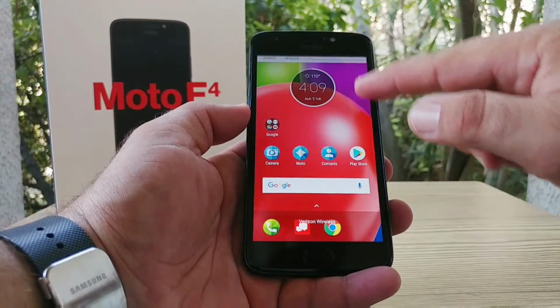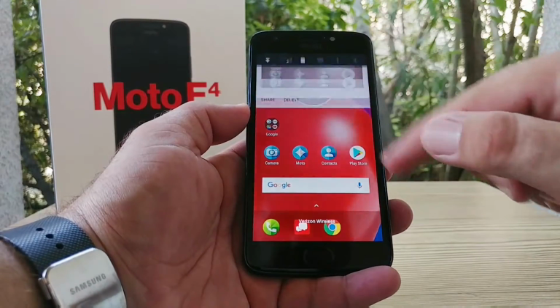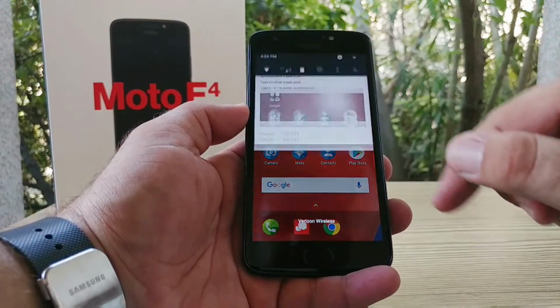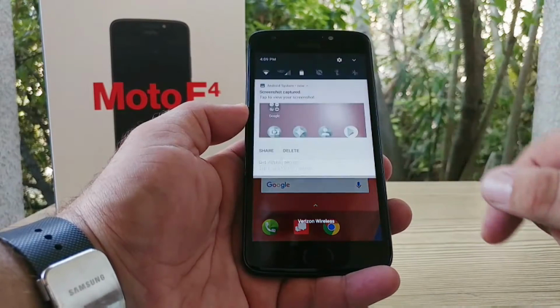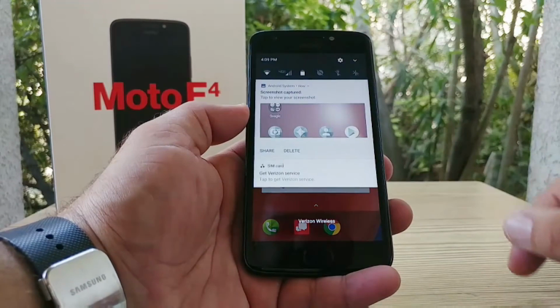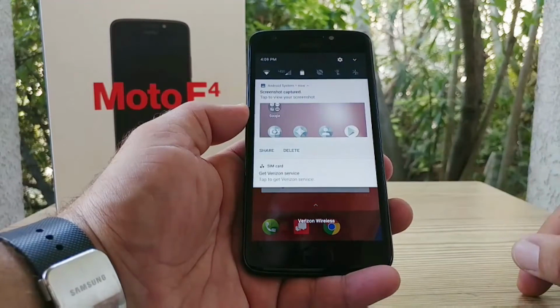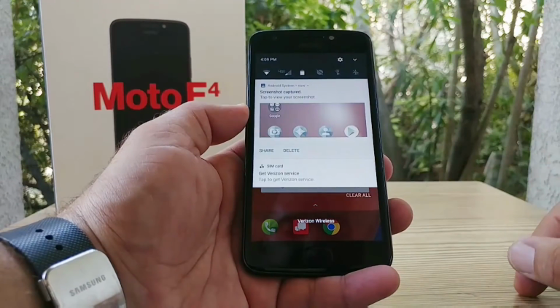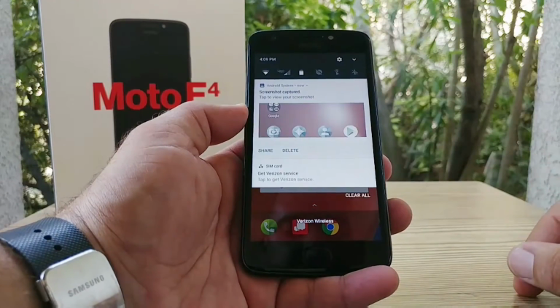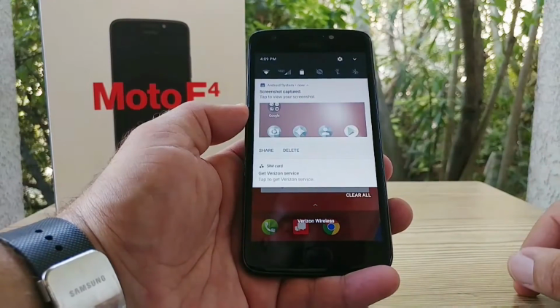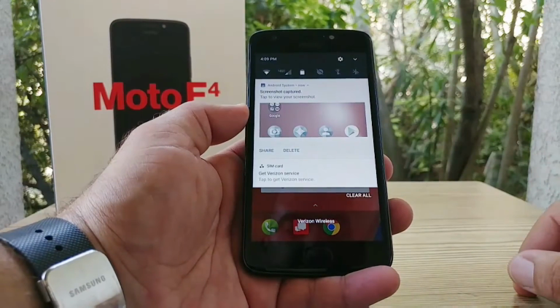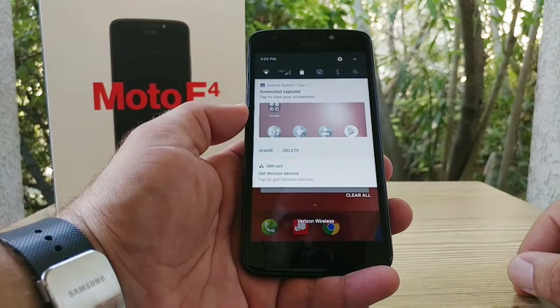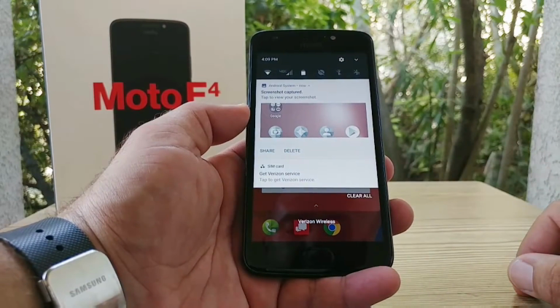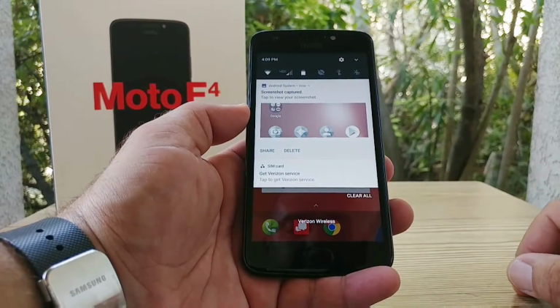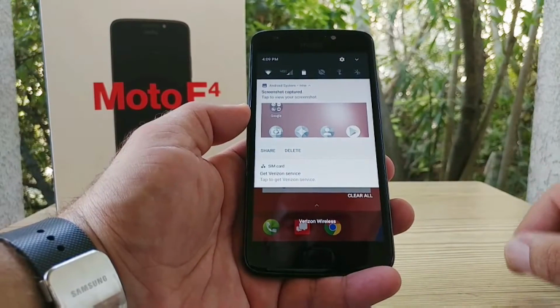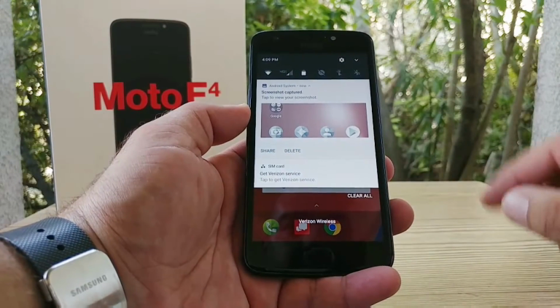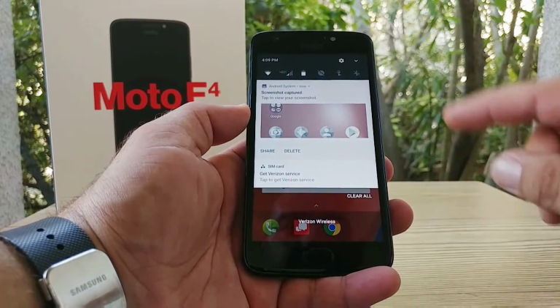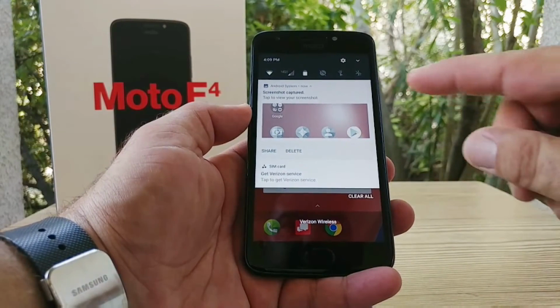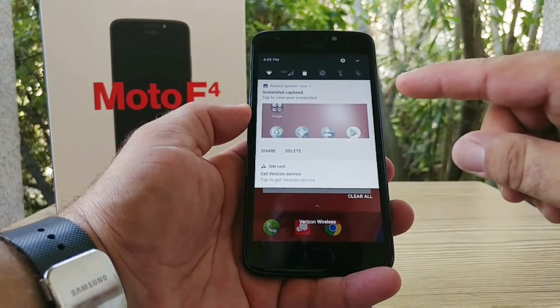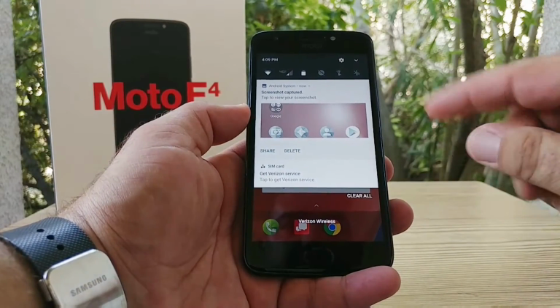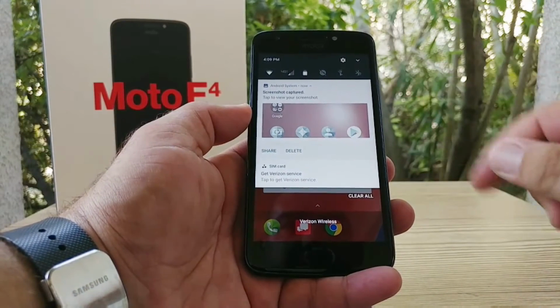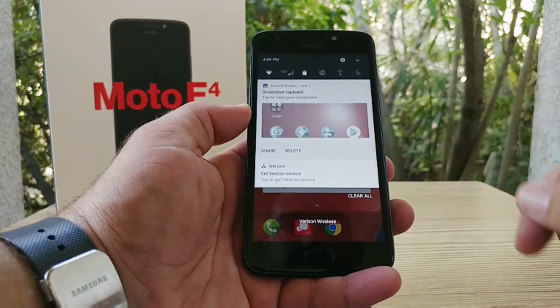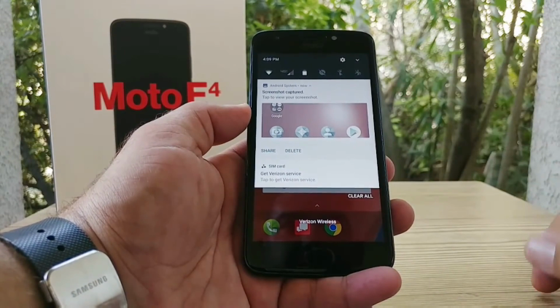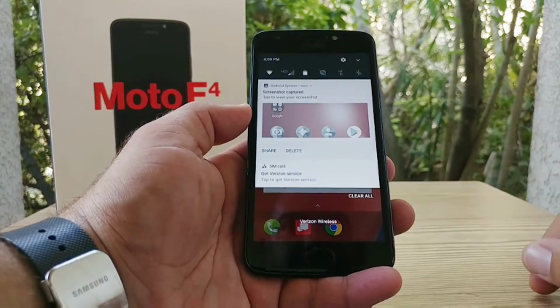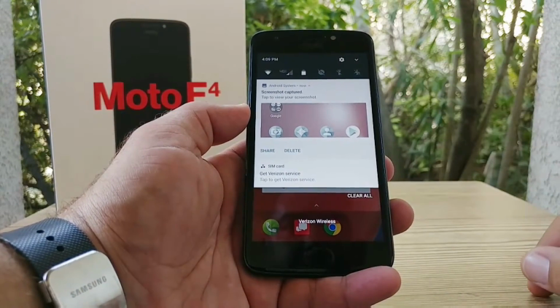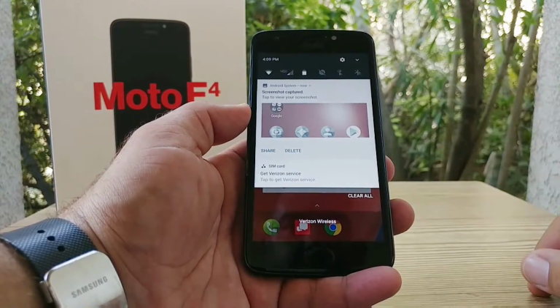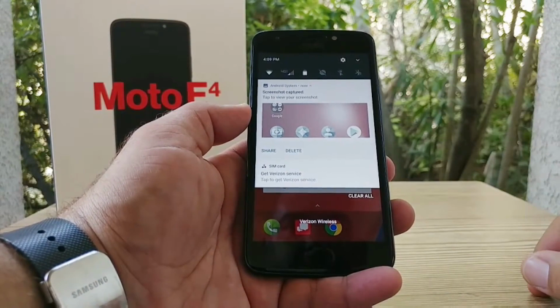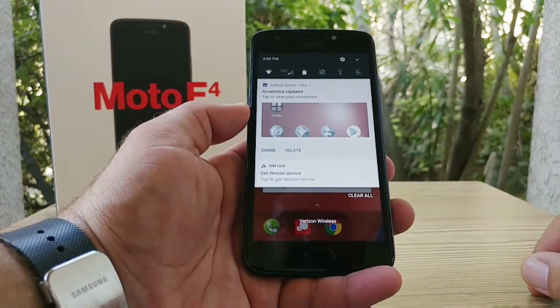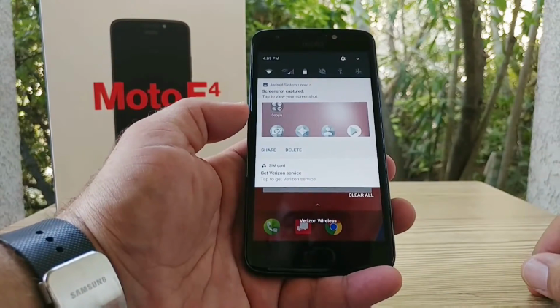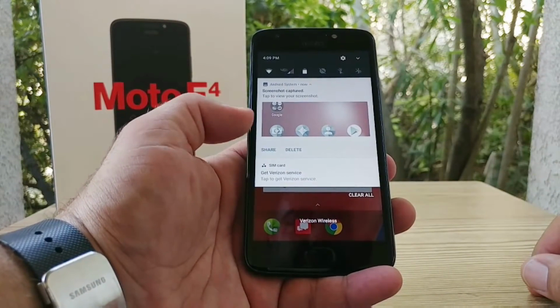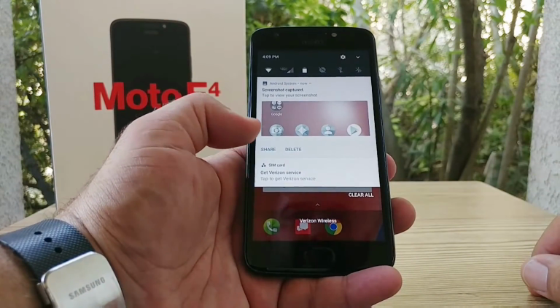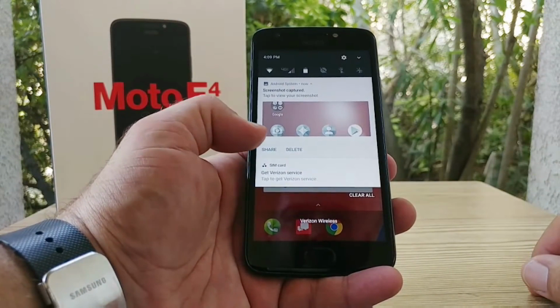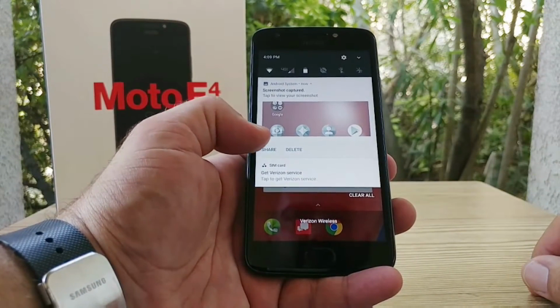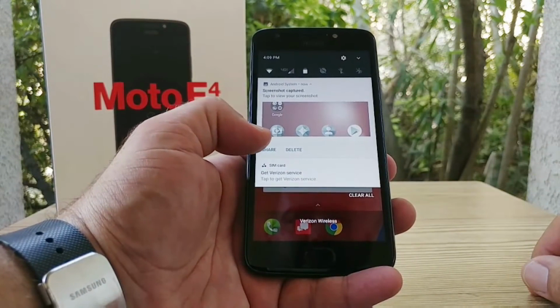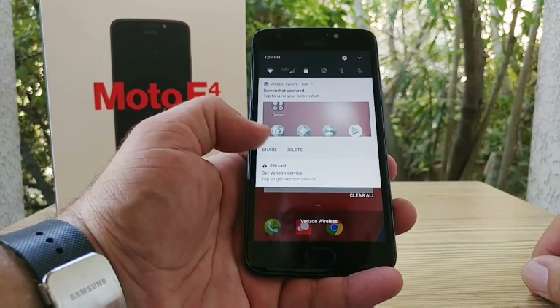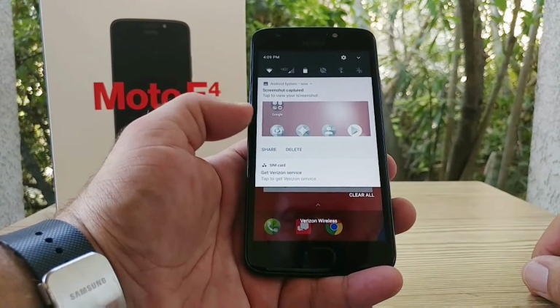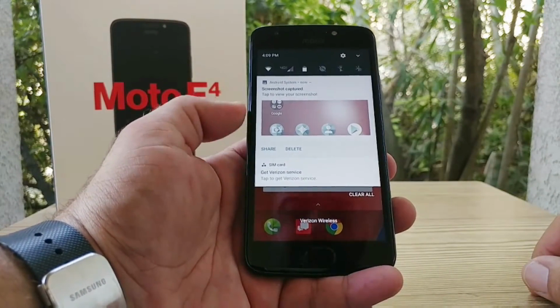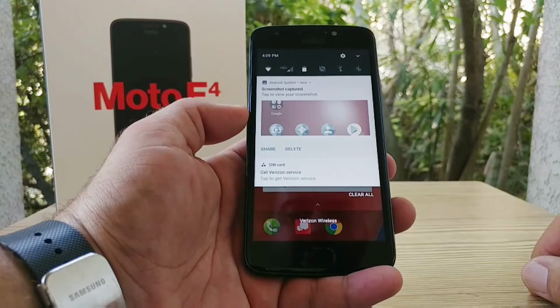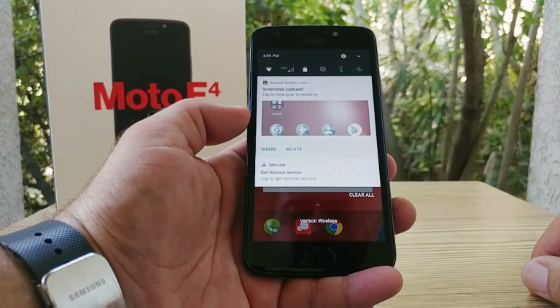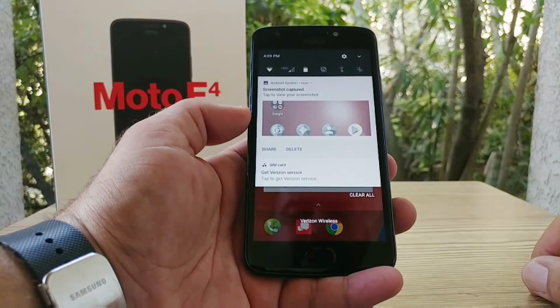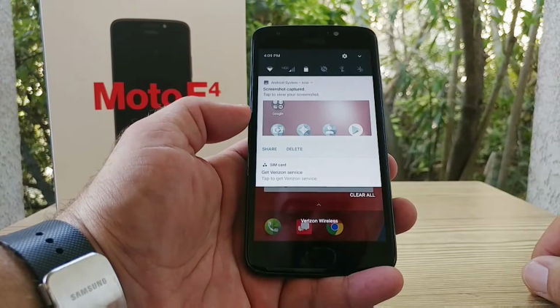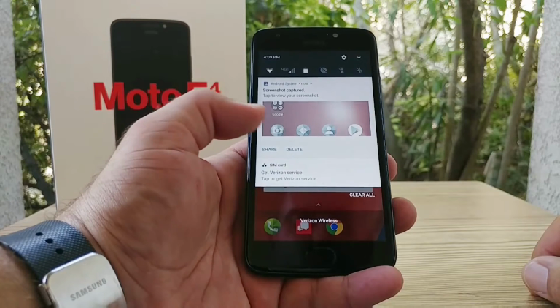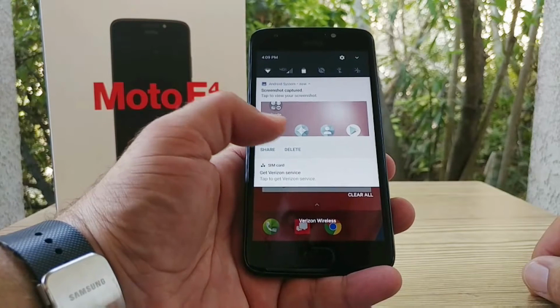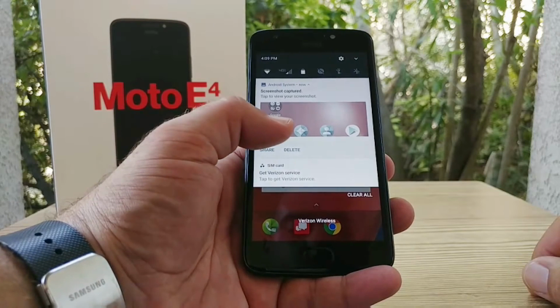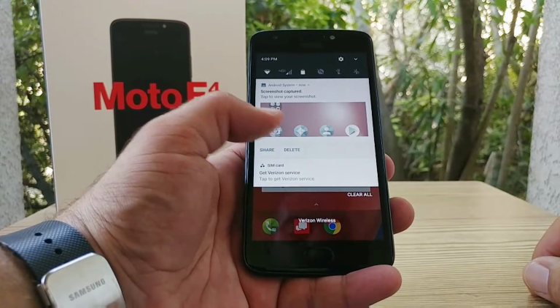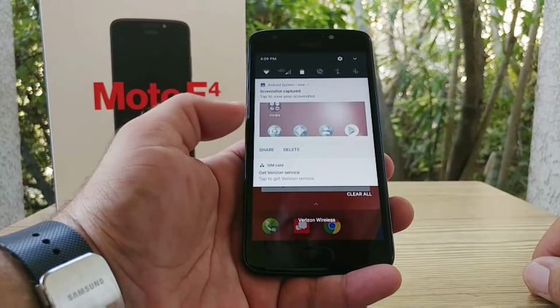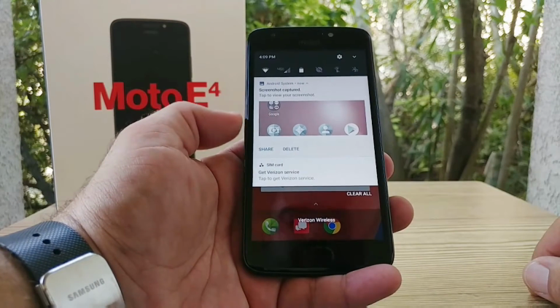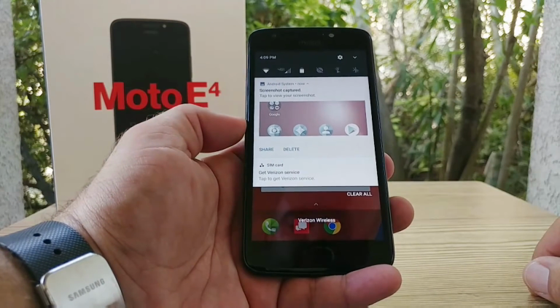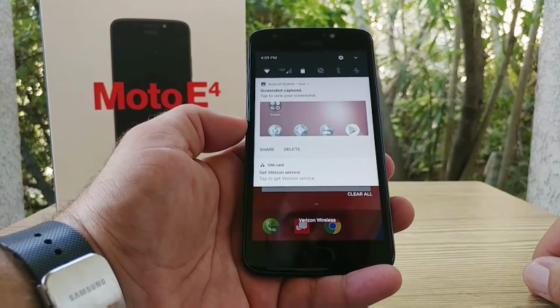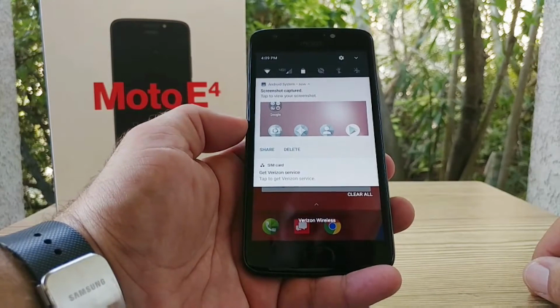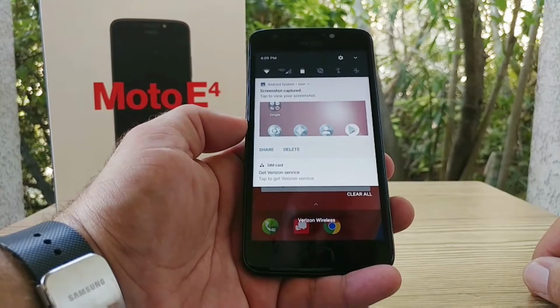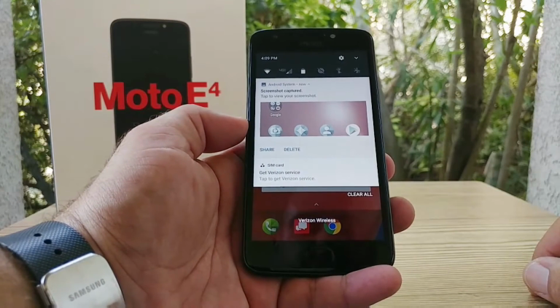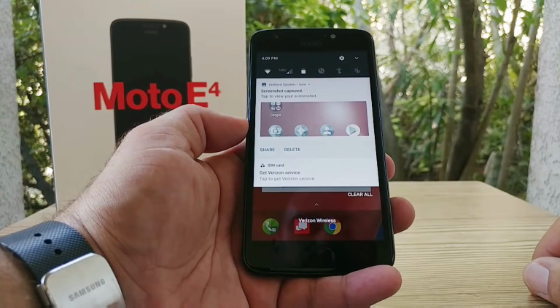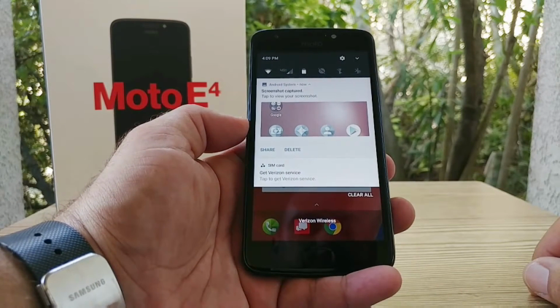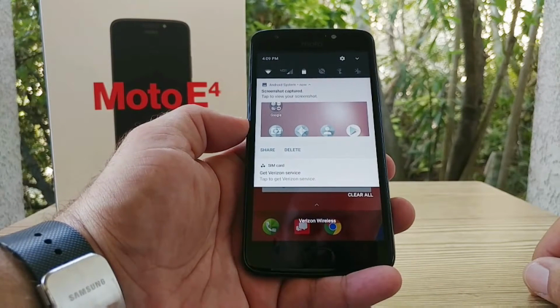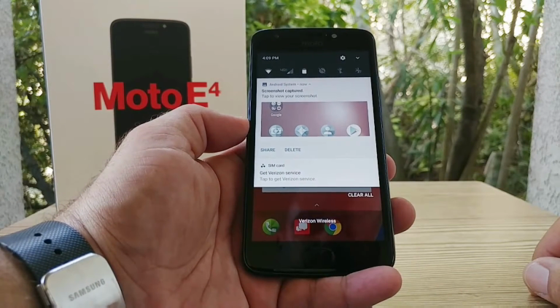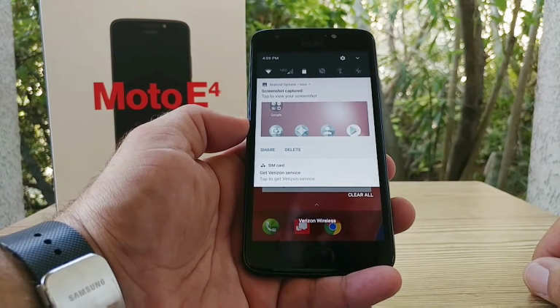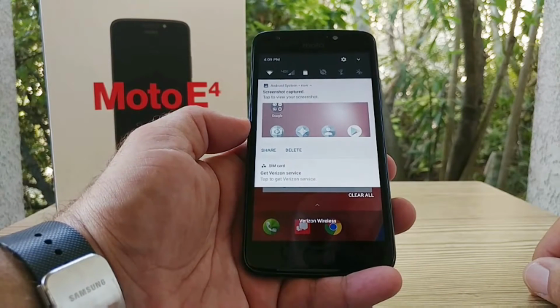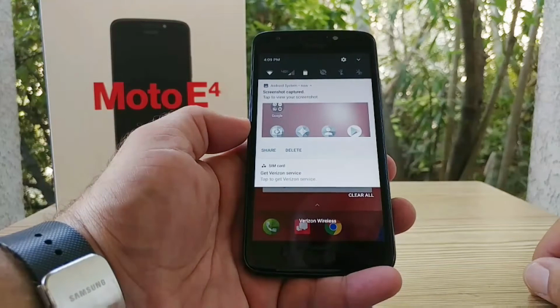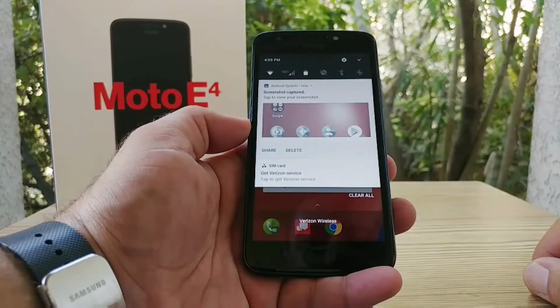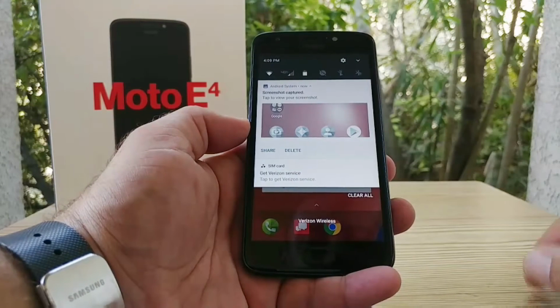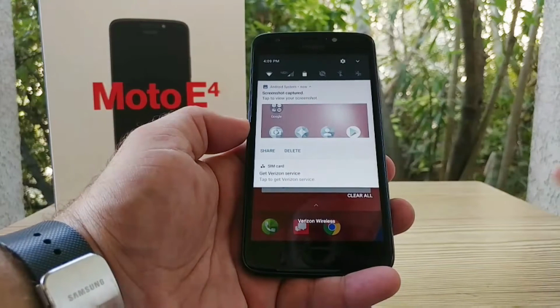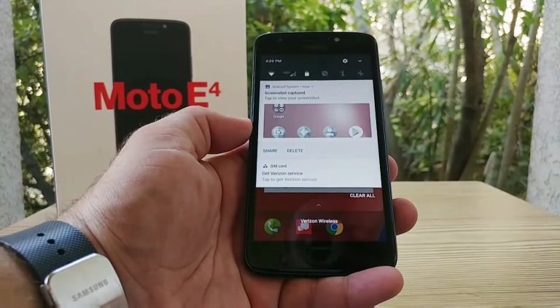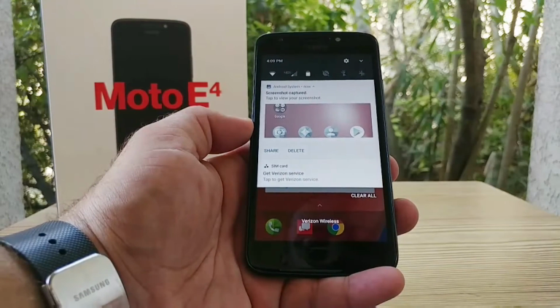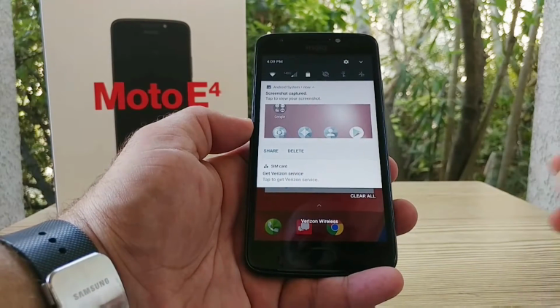Pull down the status bar and you'll see the screenshot has been captured. You then get an option to share and delete the screenshot. It's that simple.